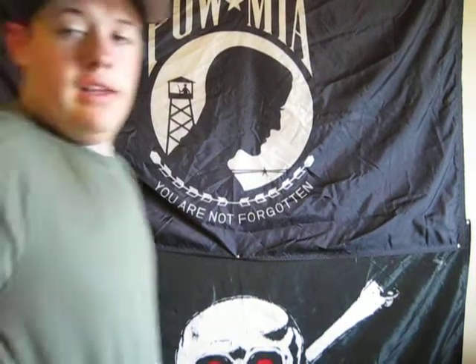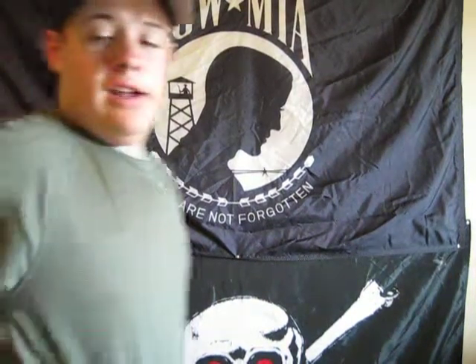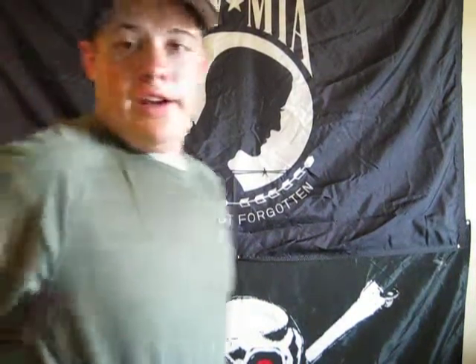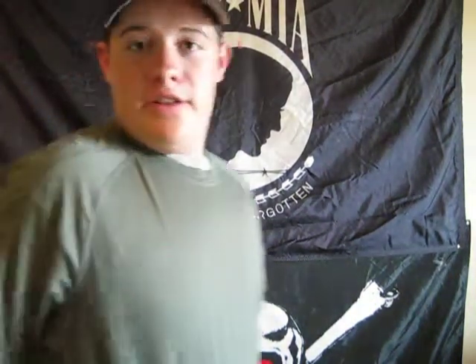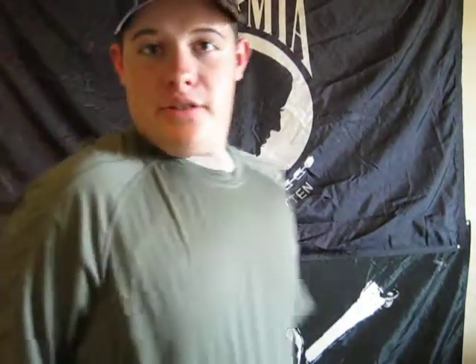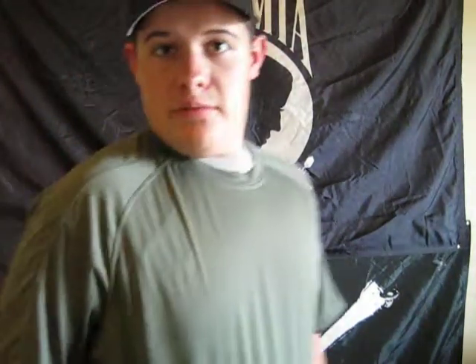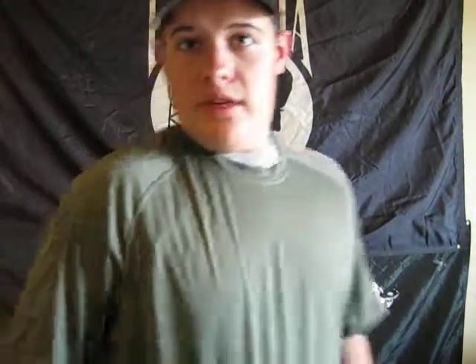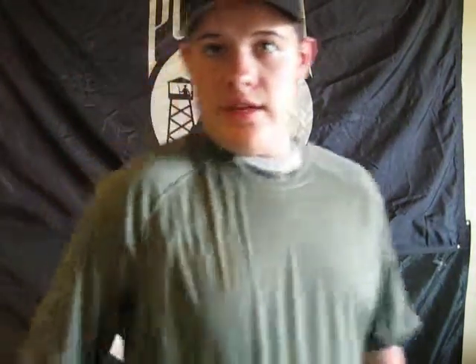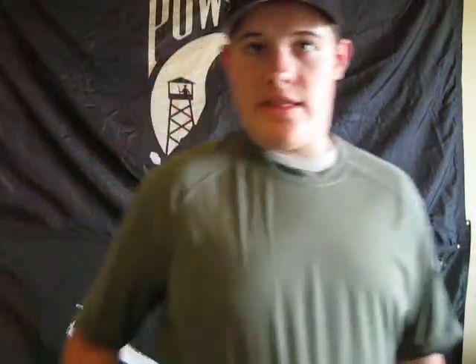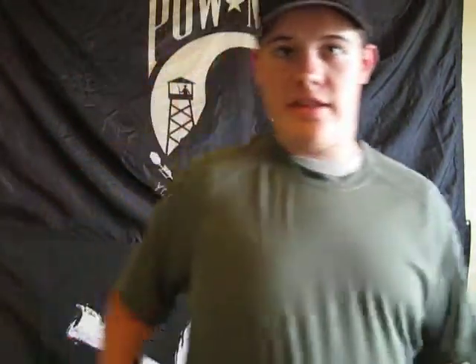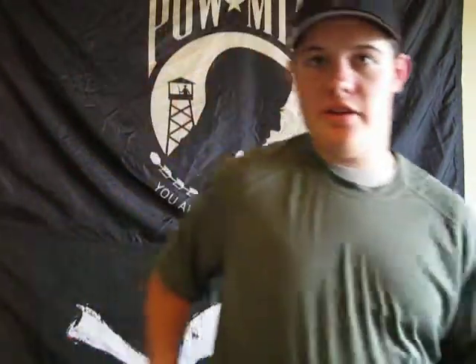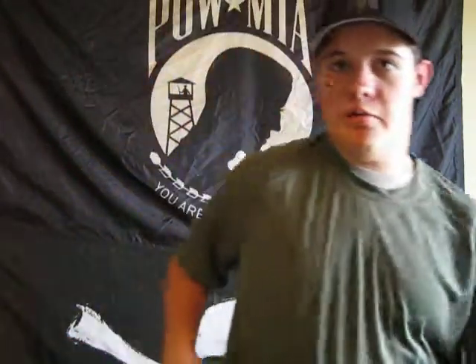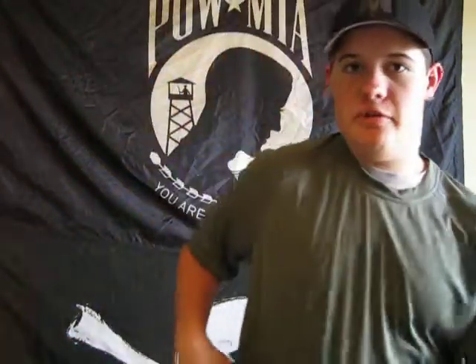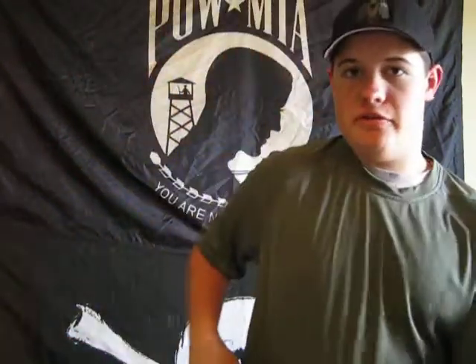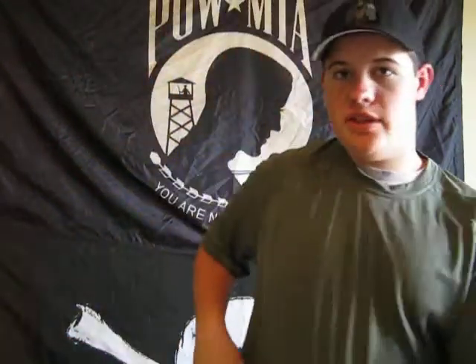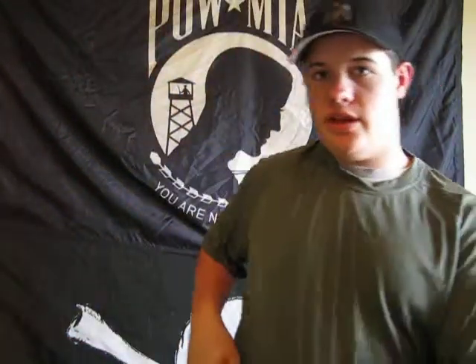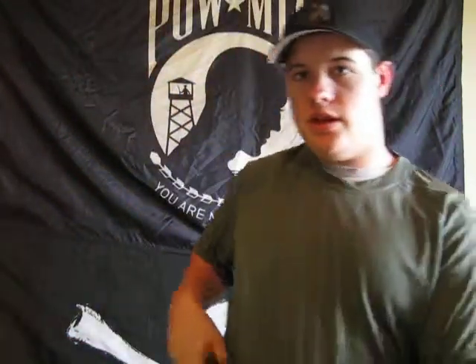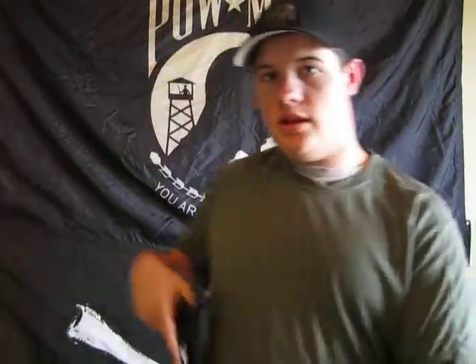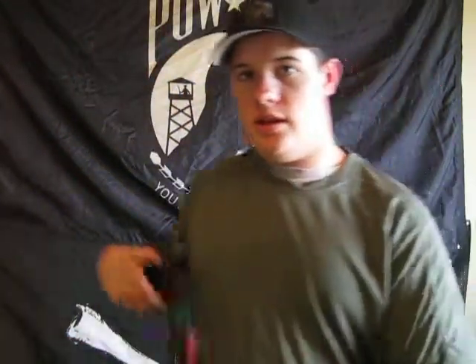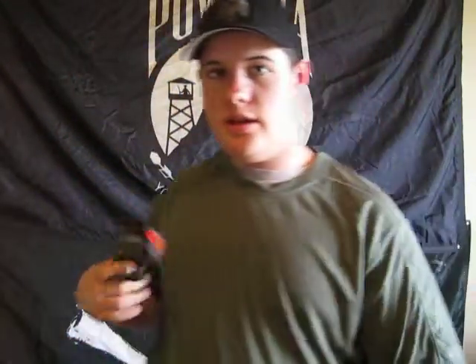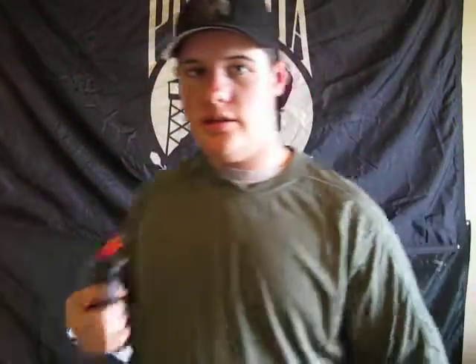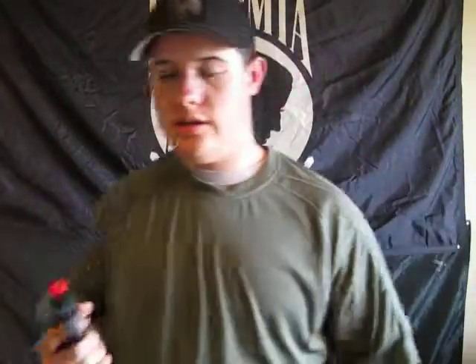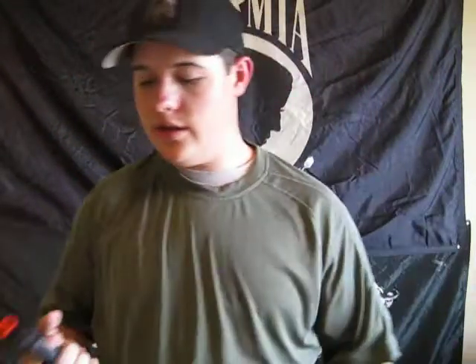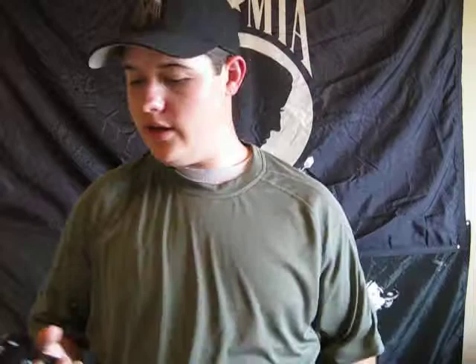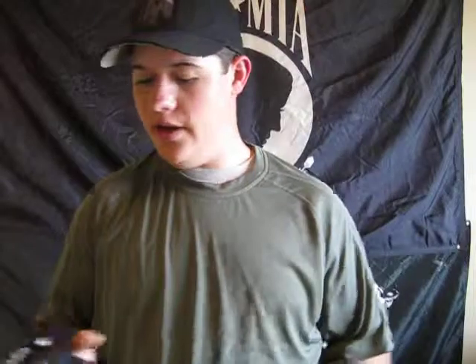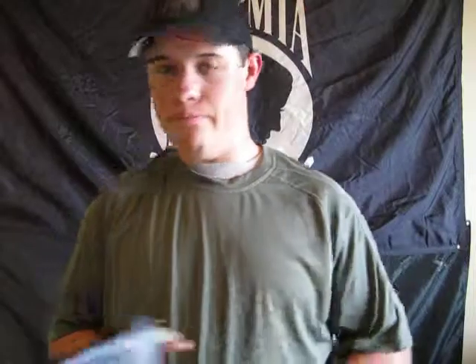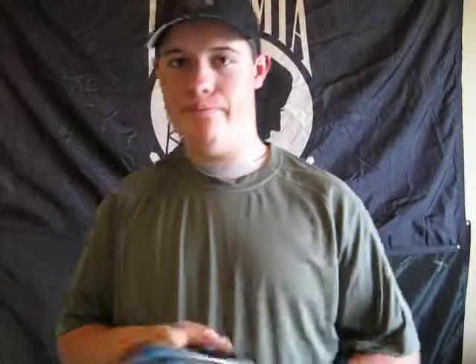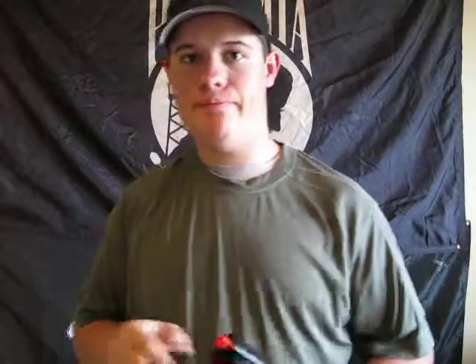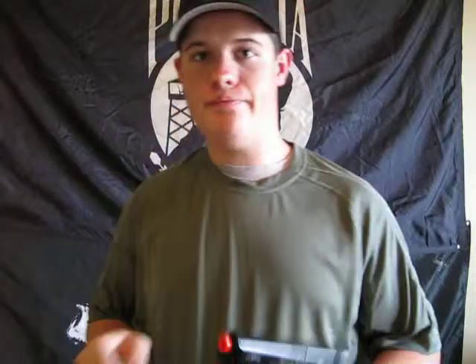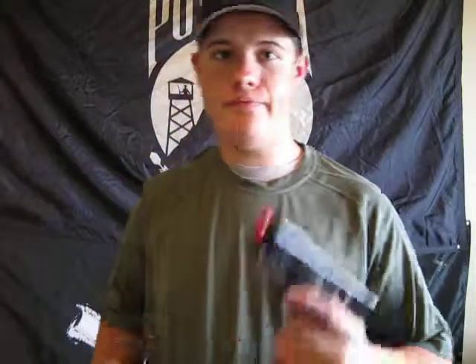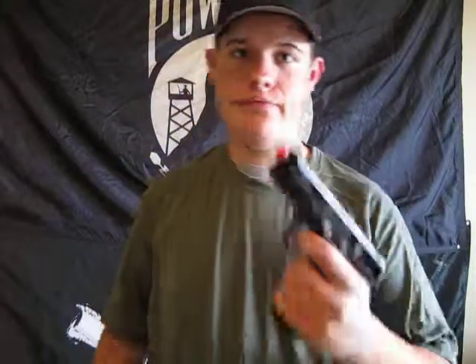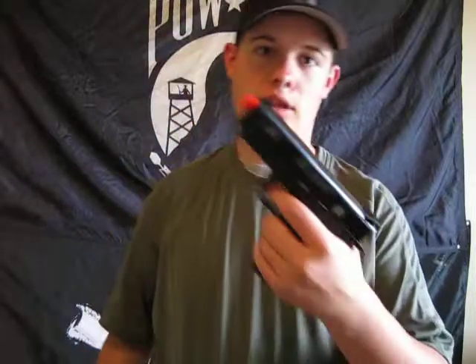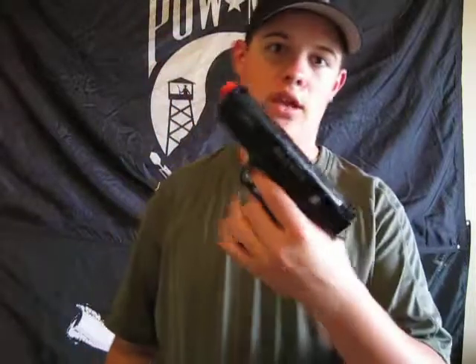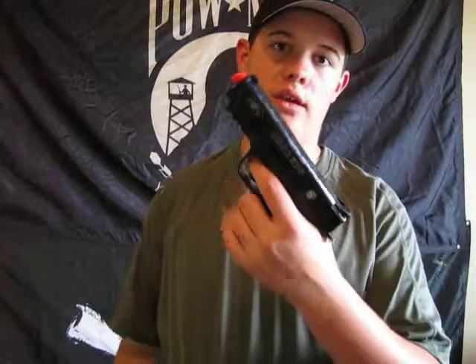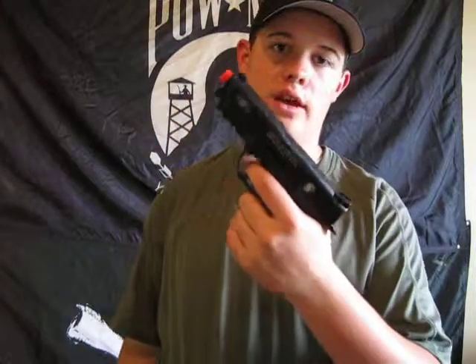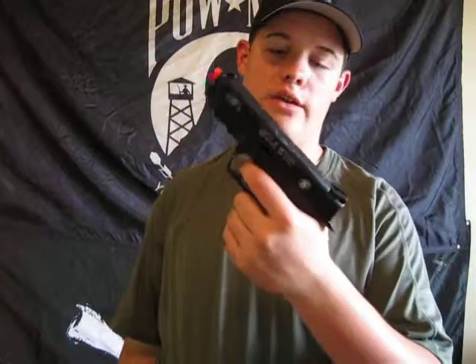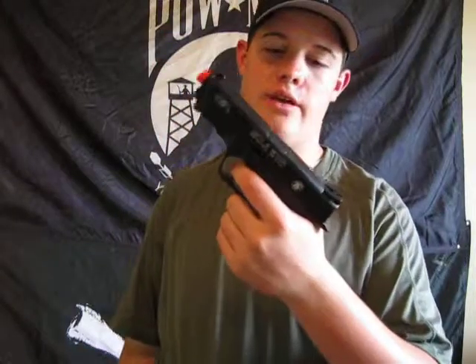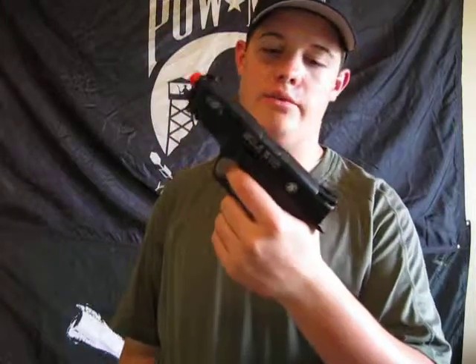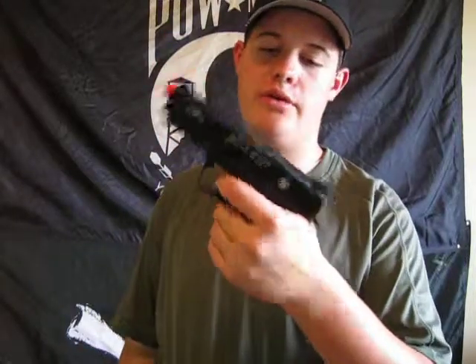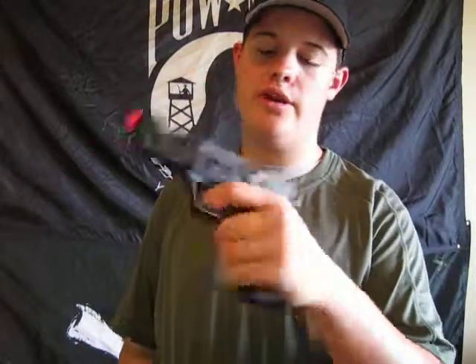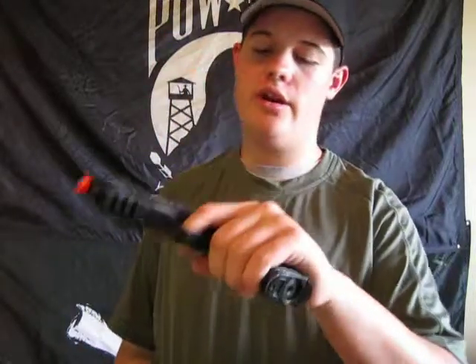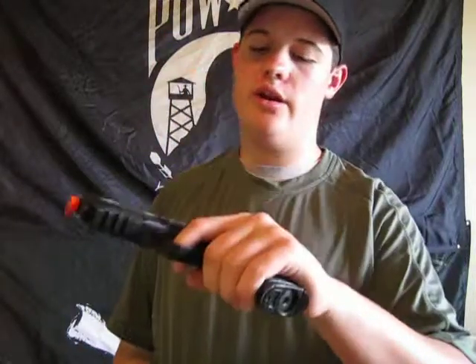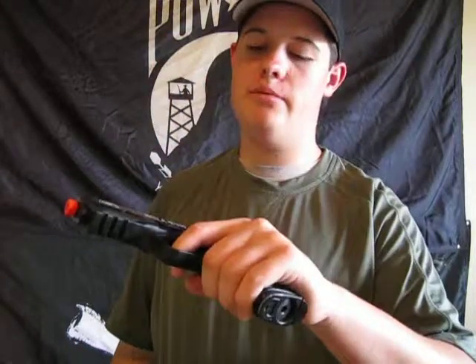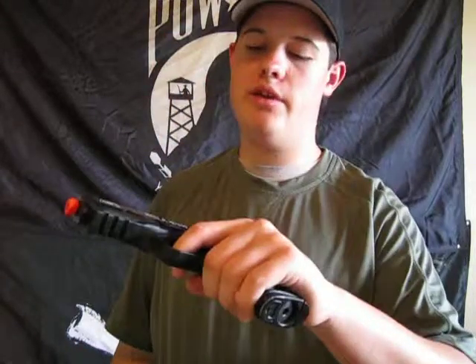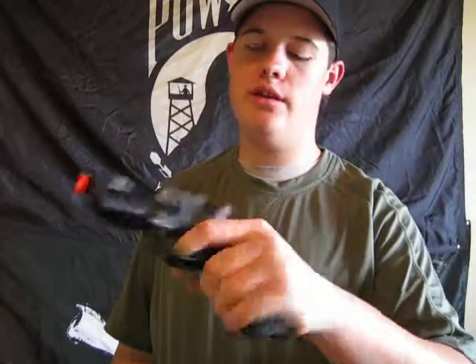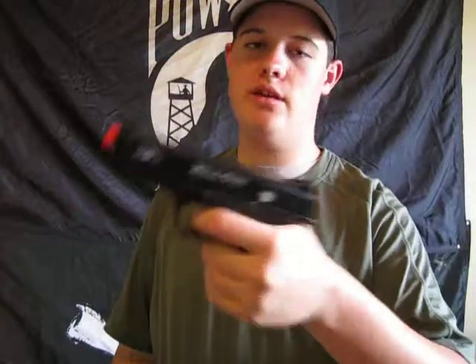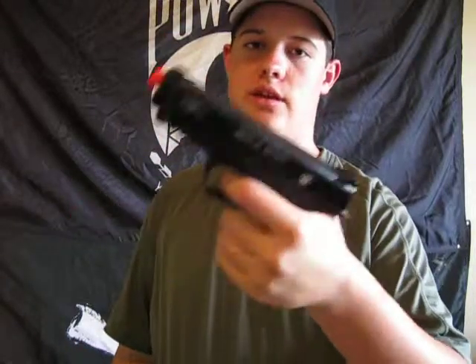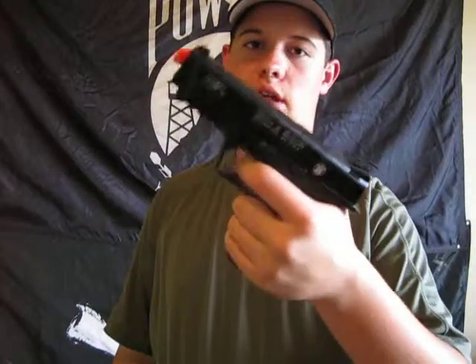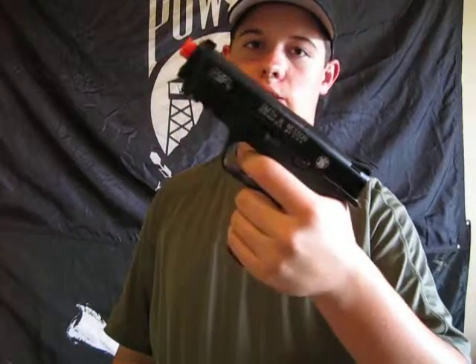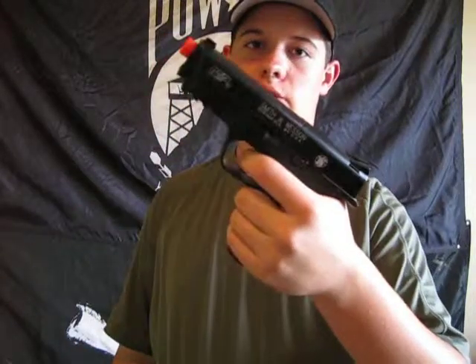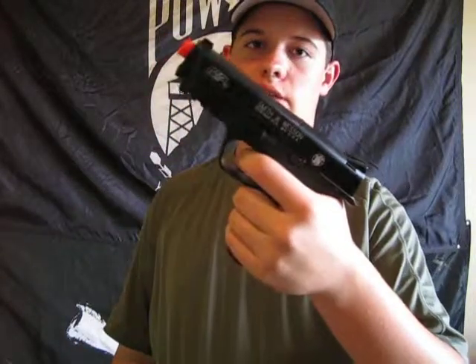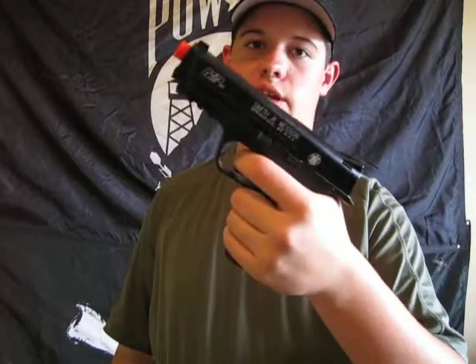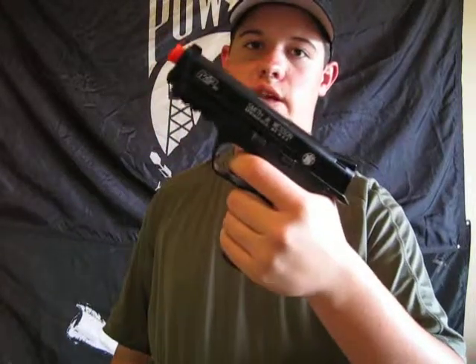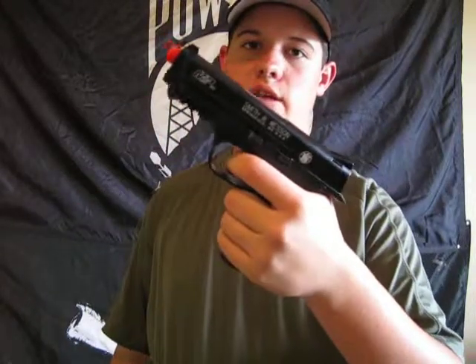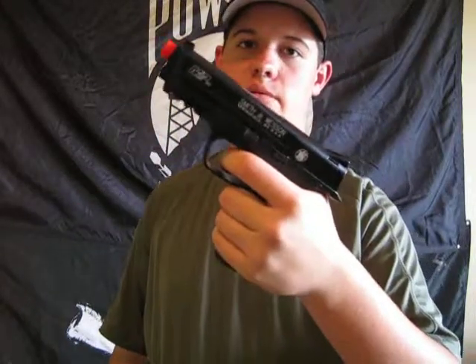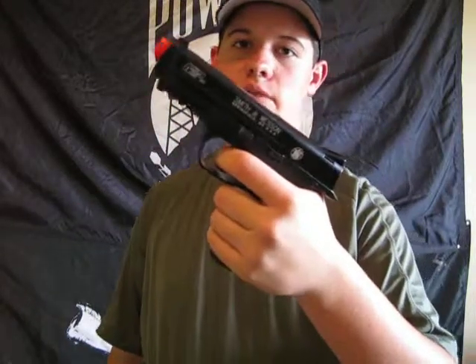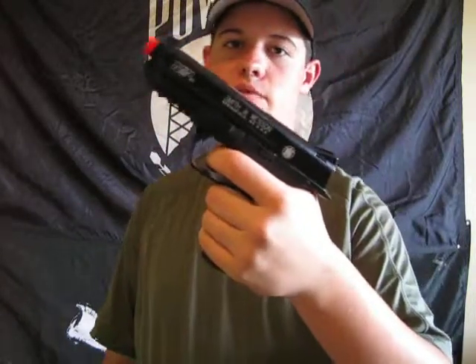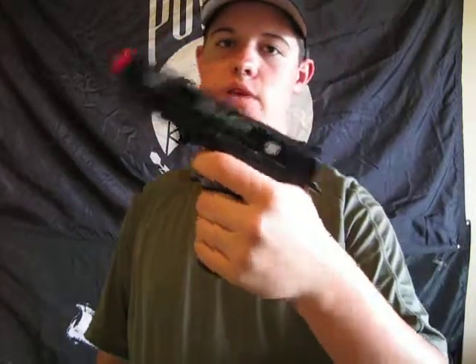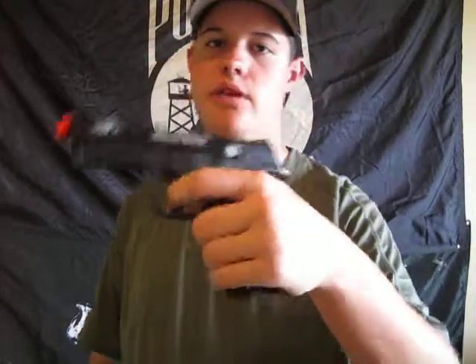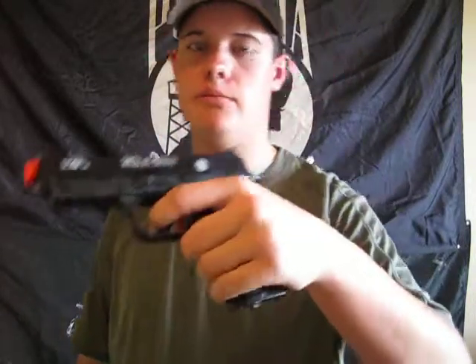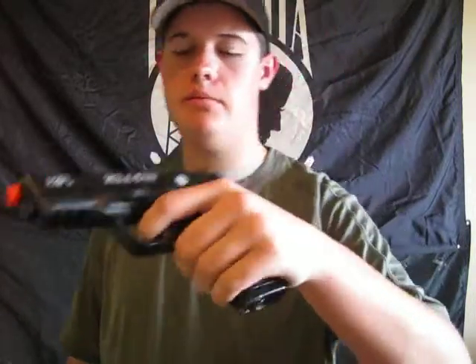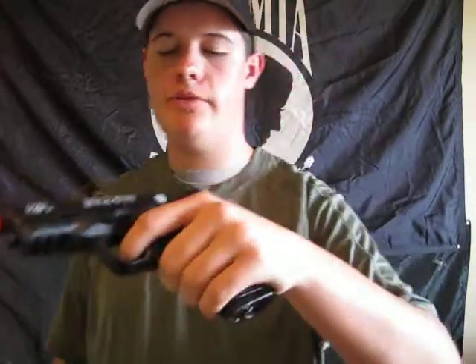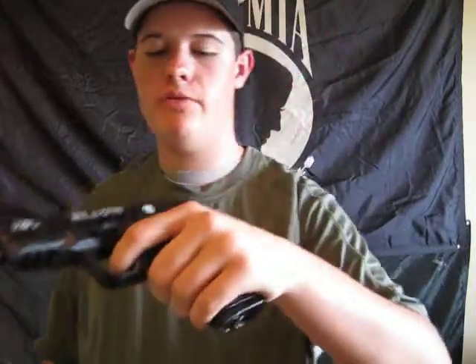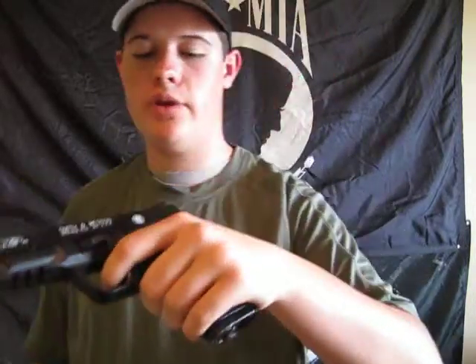Alright YouTube, this is TheGoProVids here. How you doing? I just got my new sidearm. It's a KWC Smith & Wesson MP40.